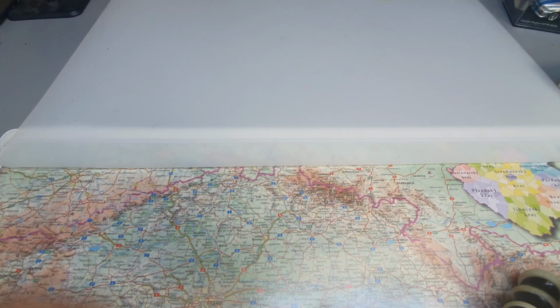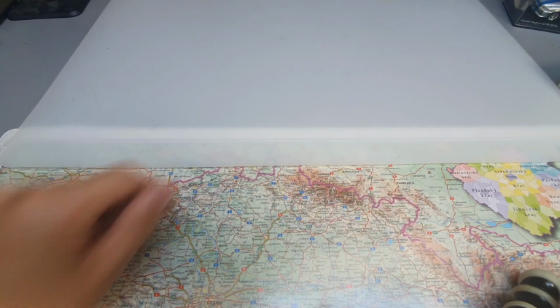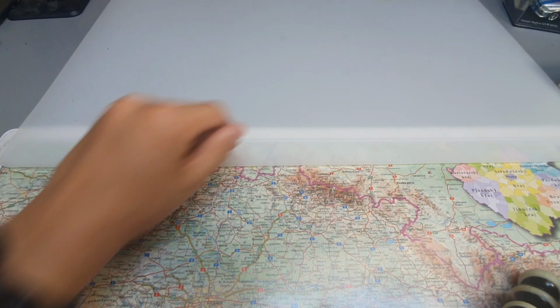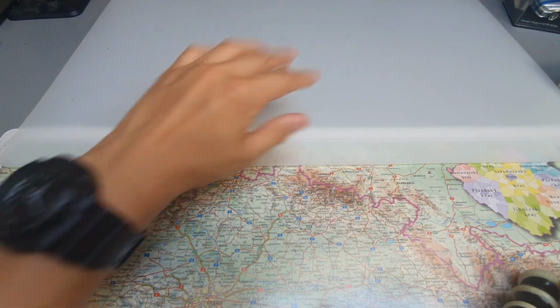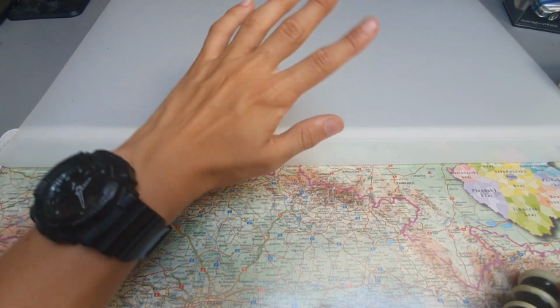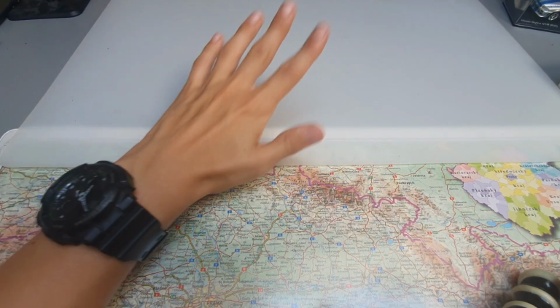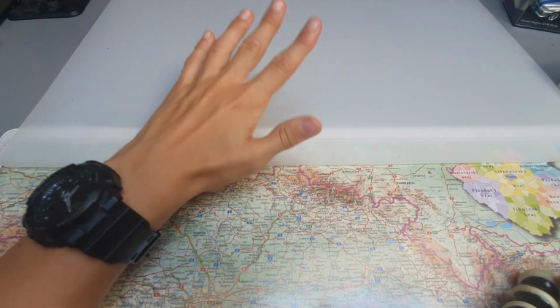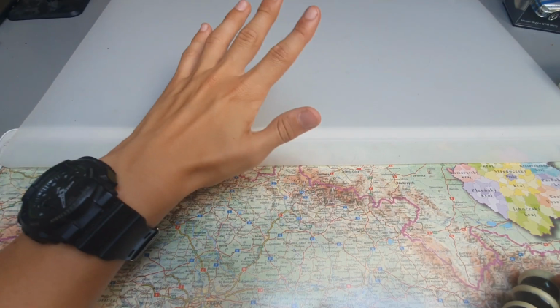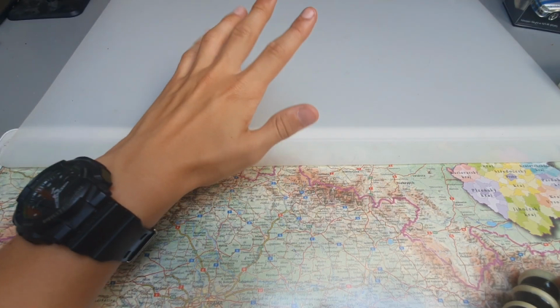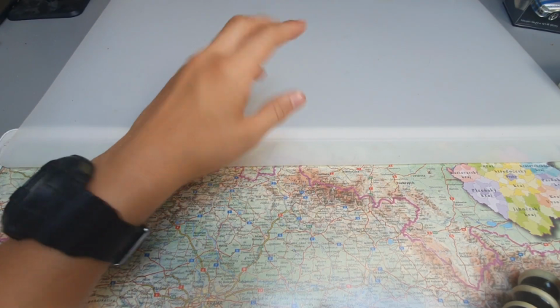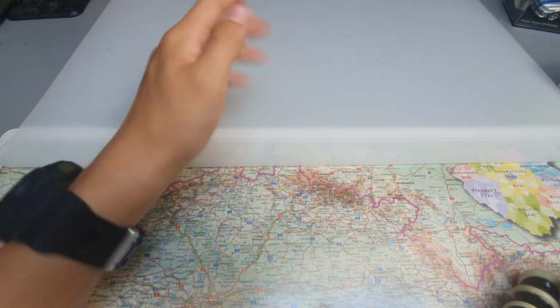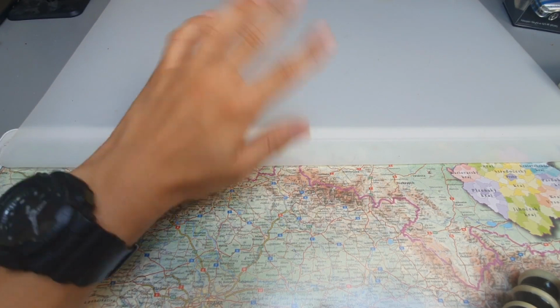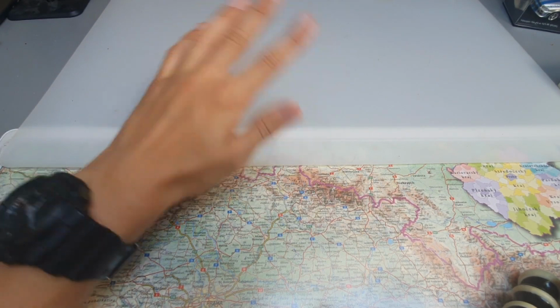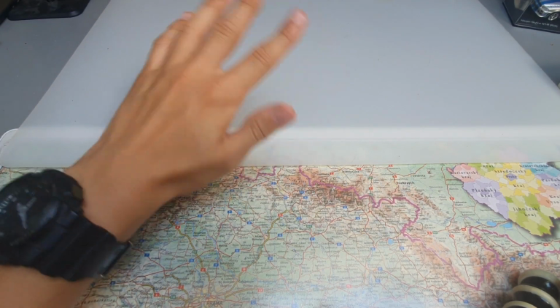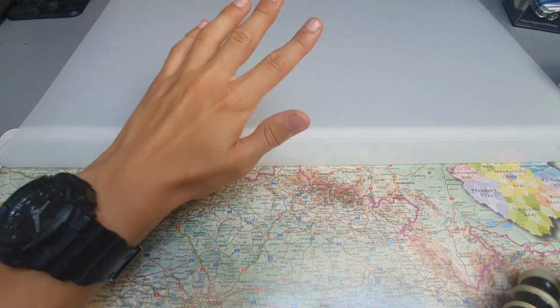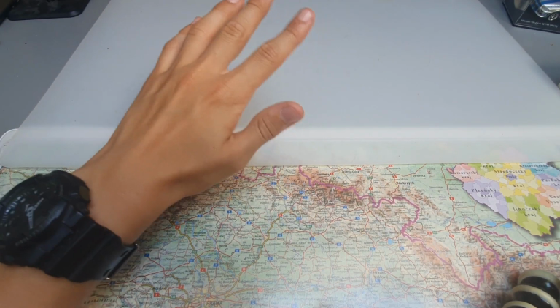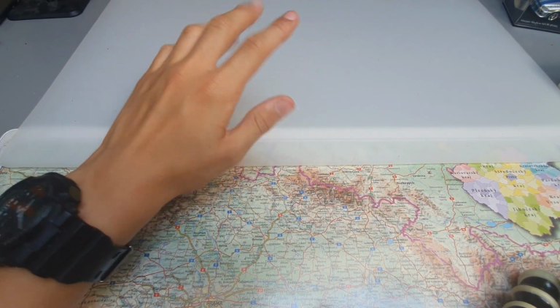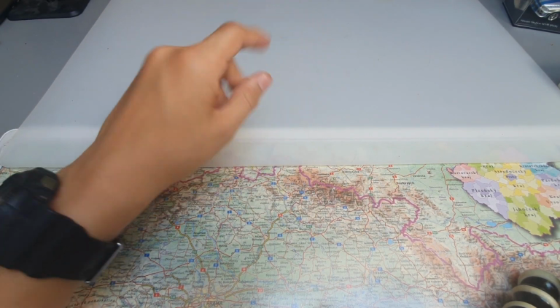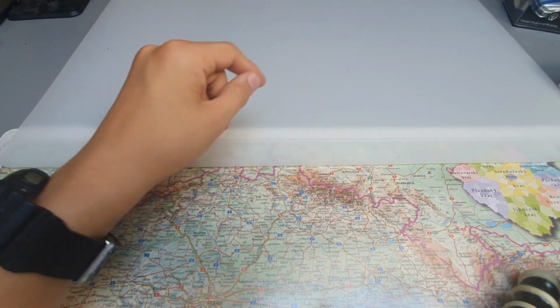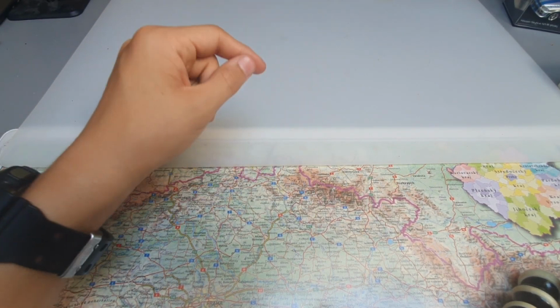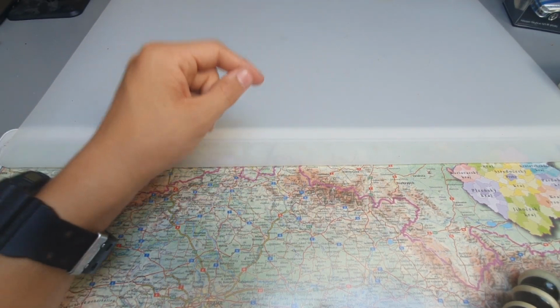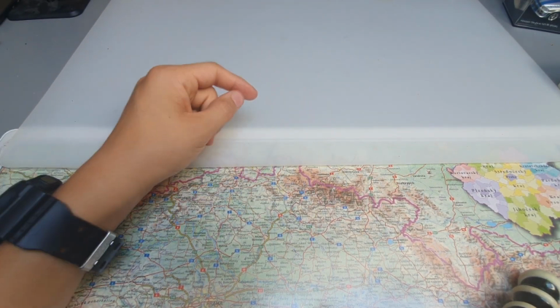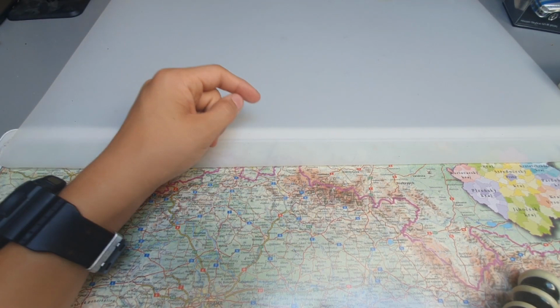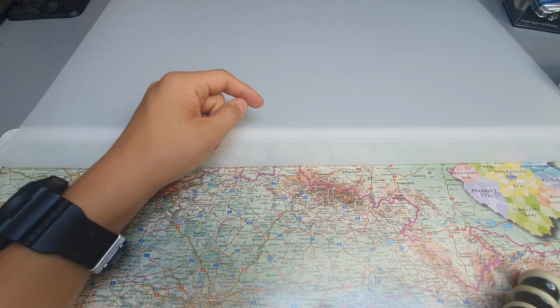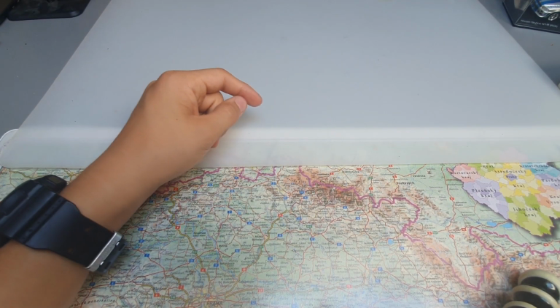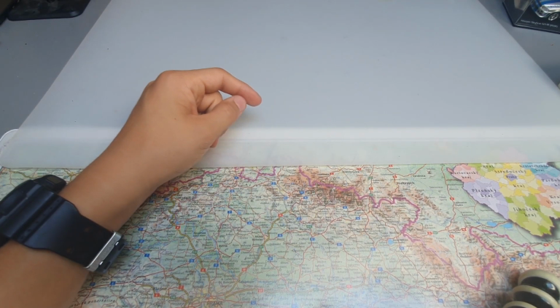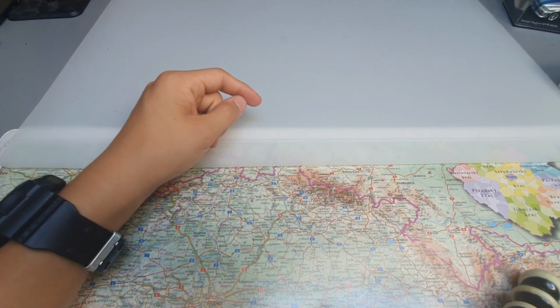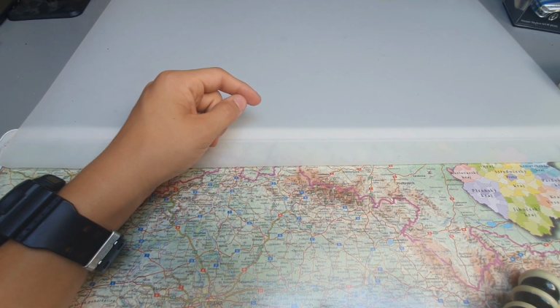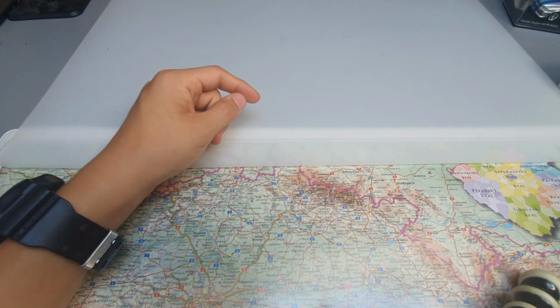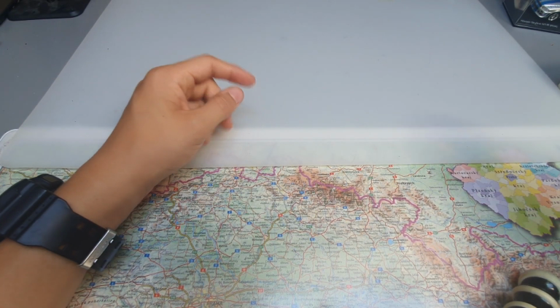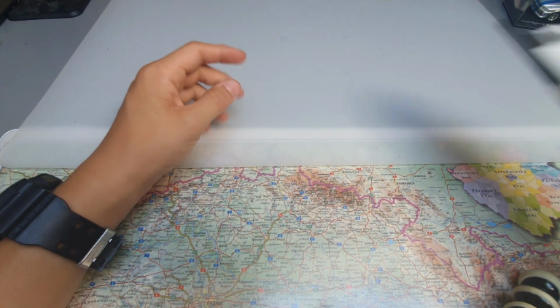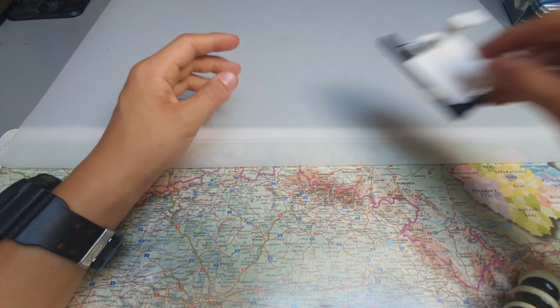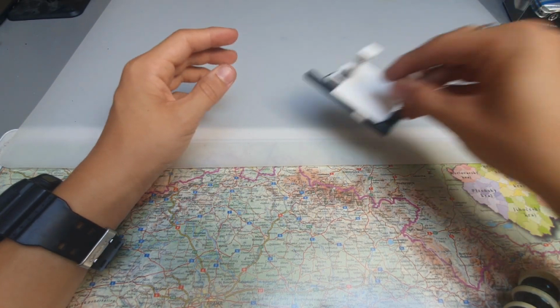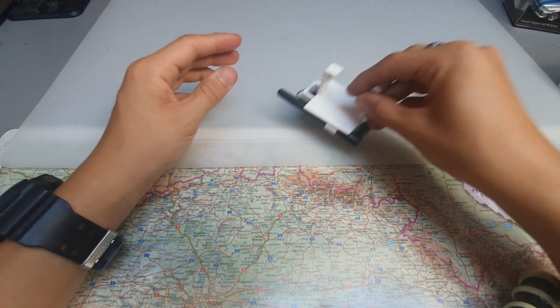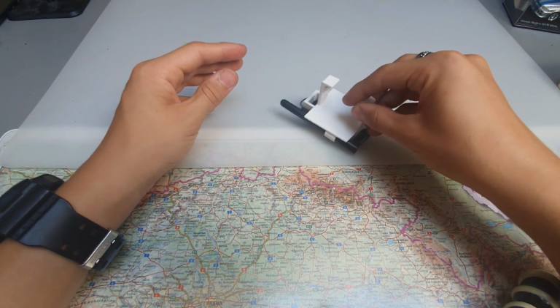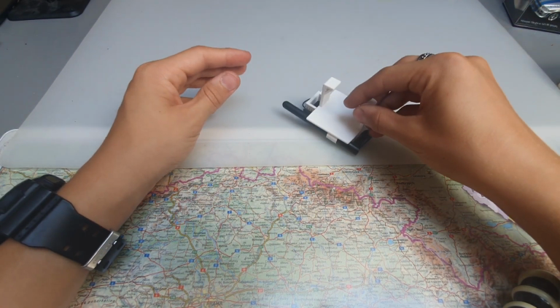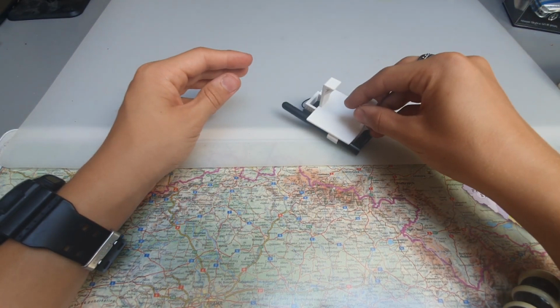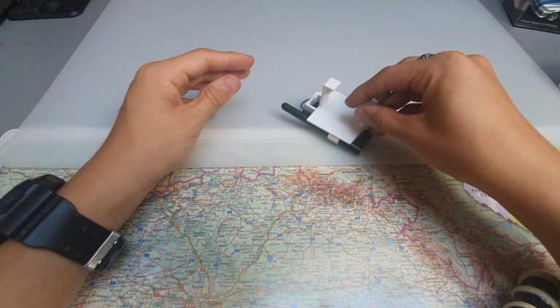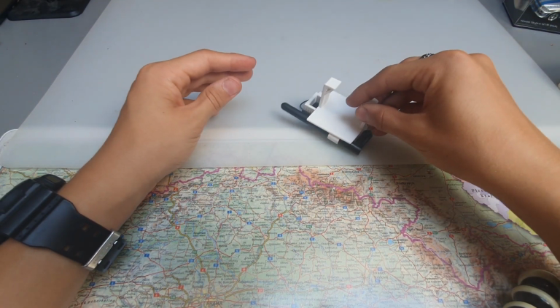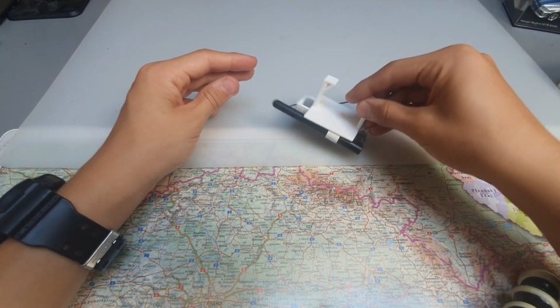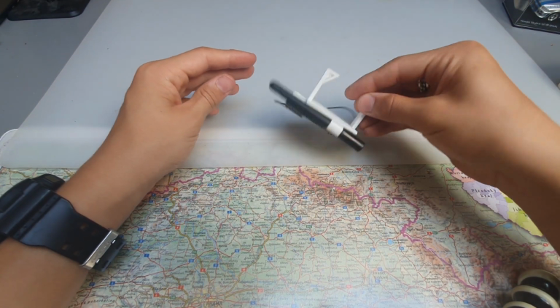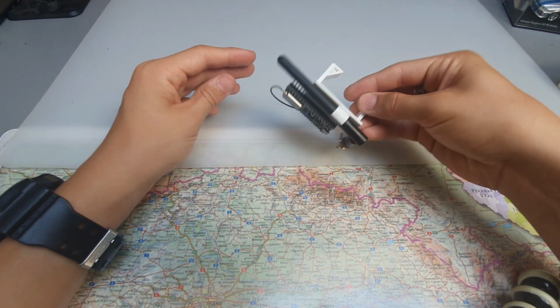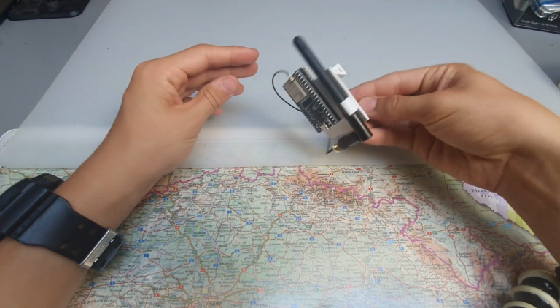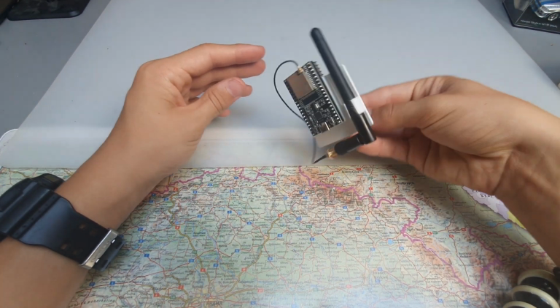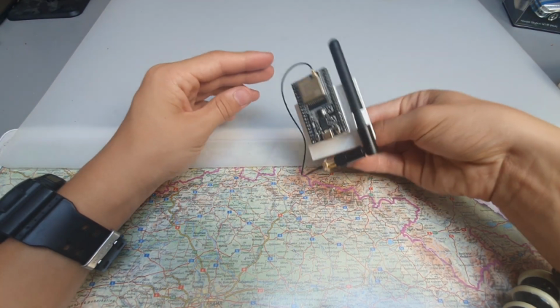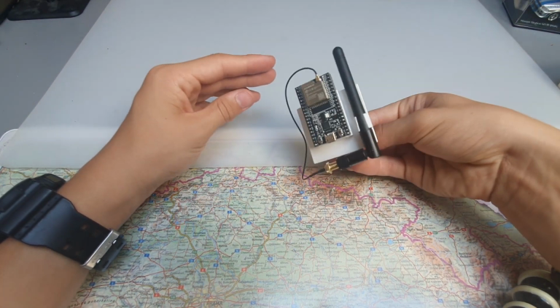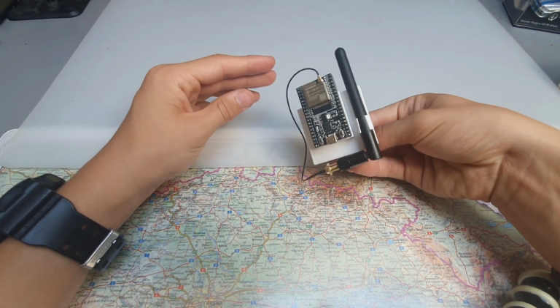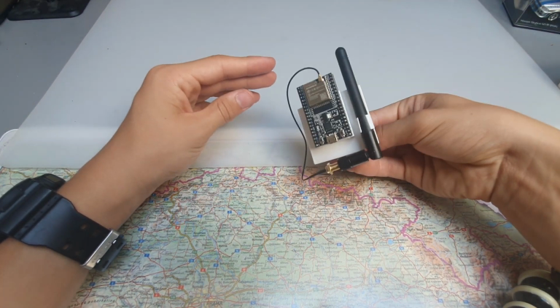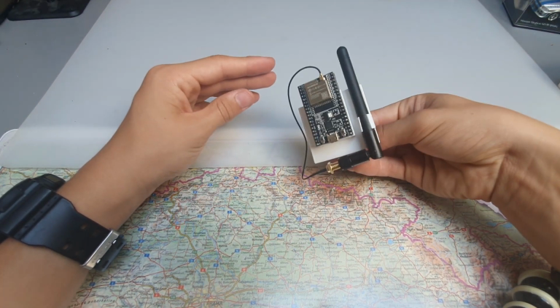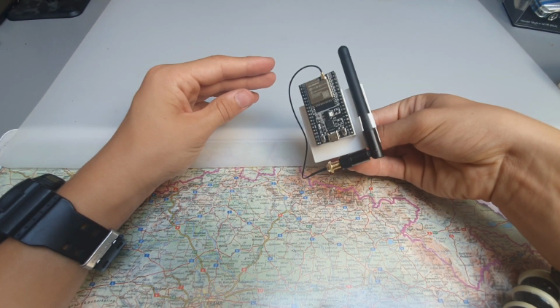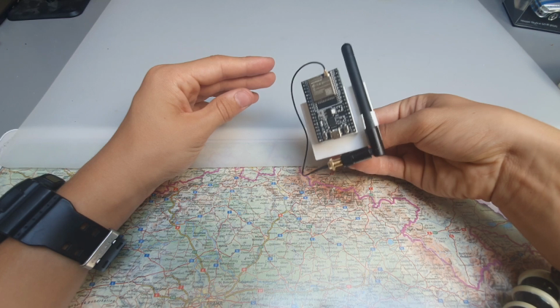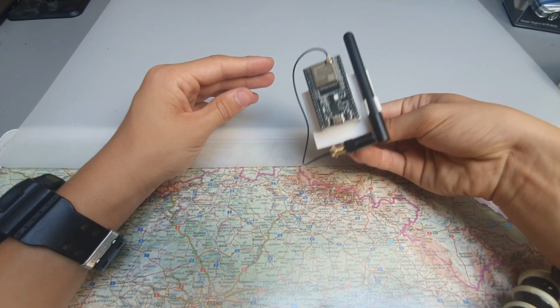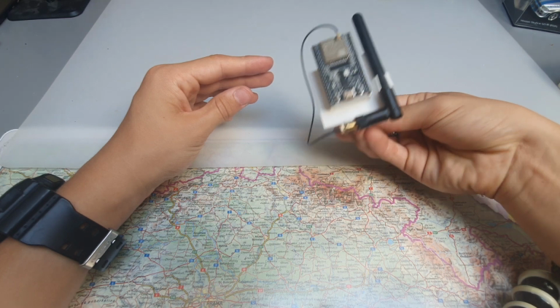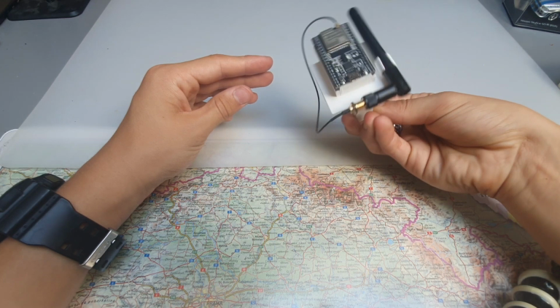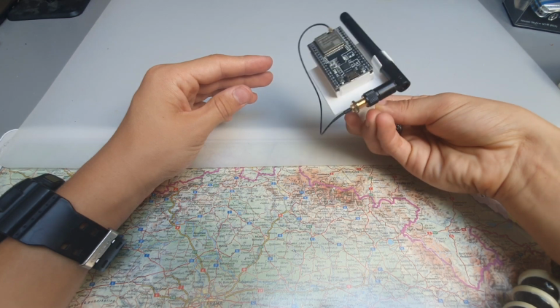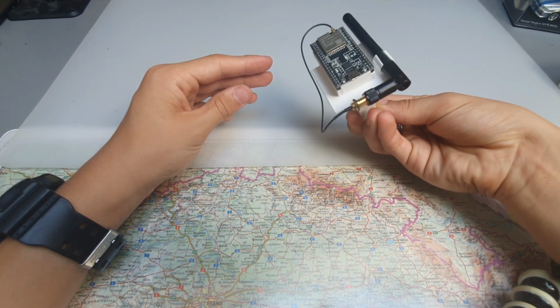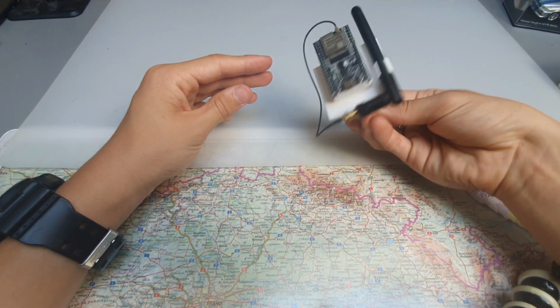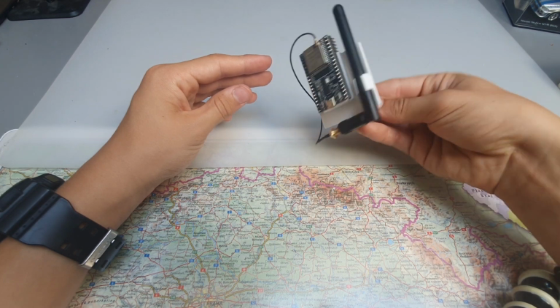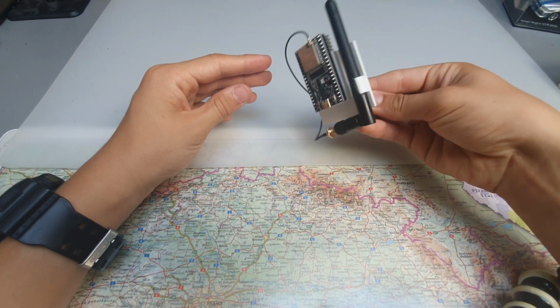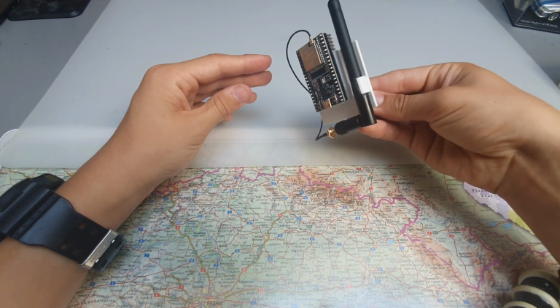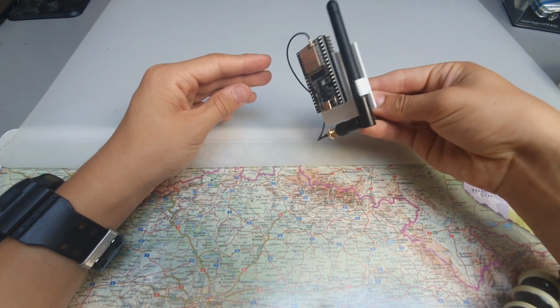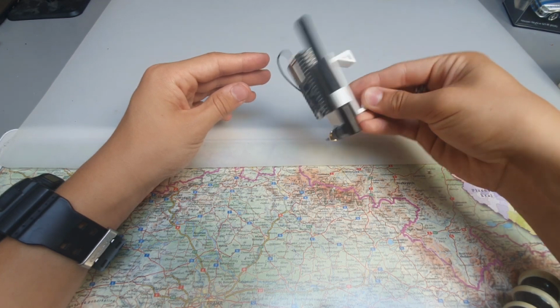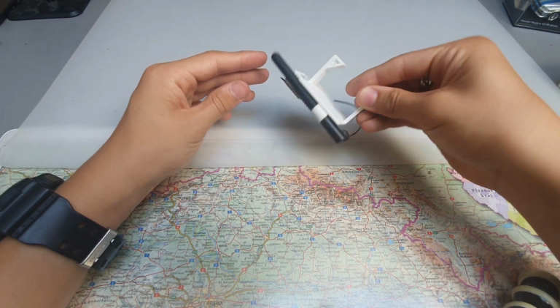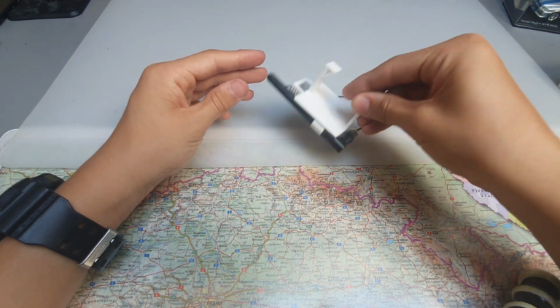Hey, hello guys! Today I want to show you my project called Flipper ESP32 Backpack.